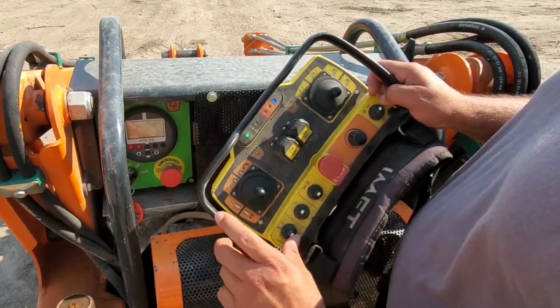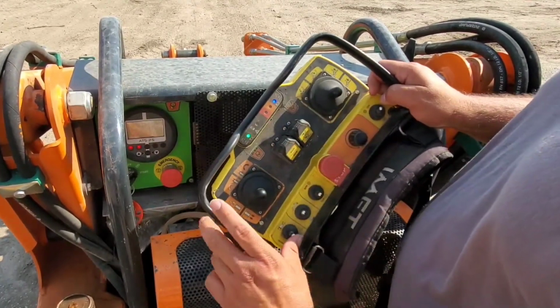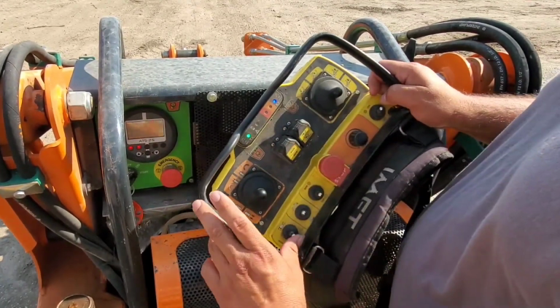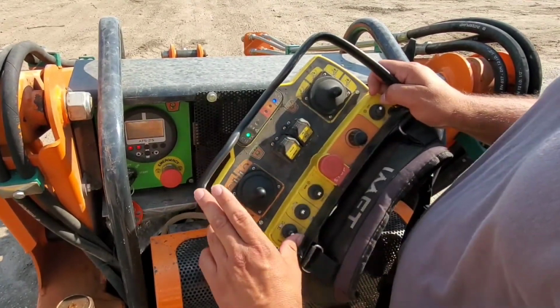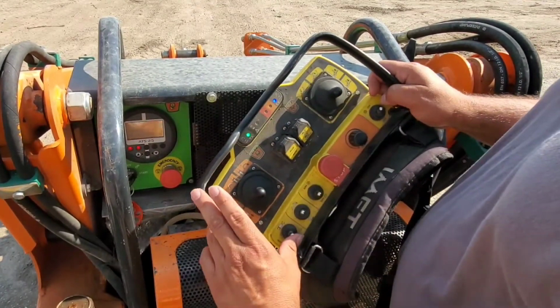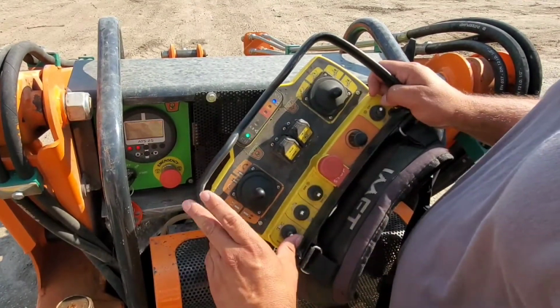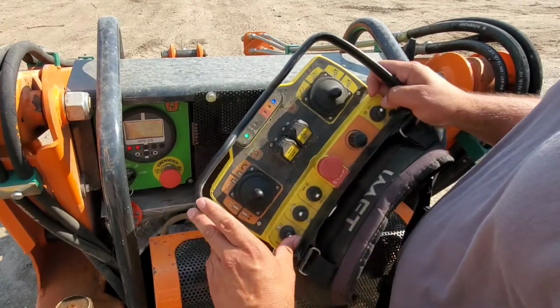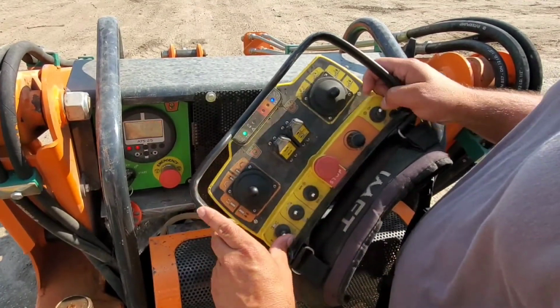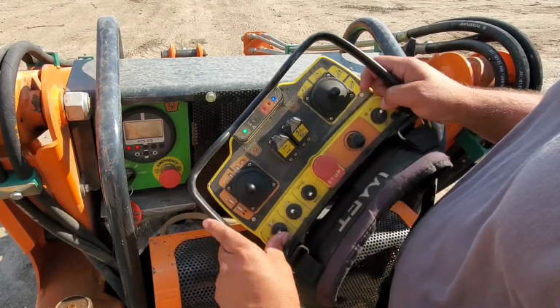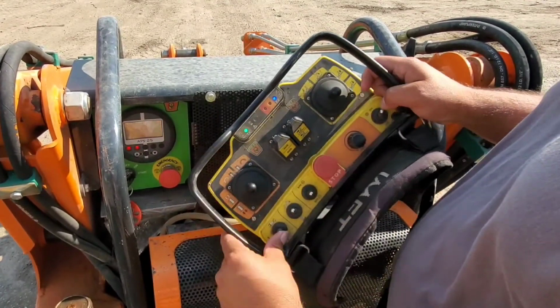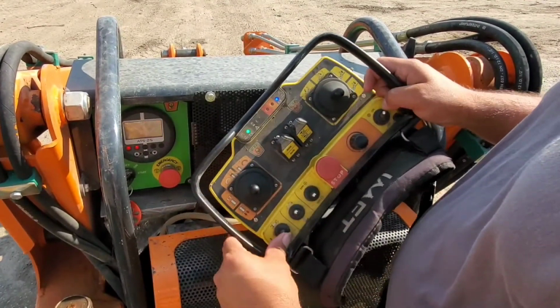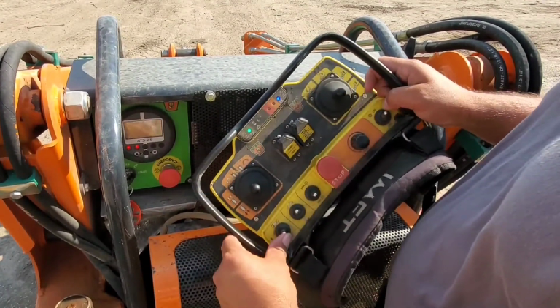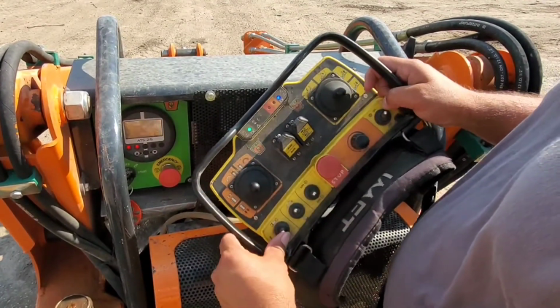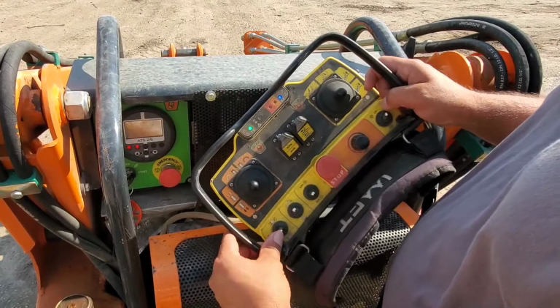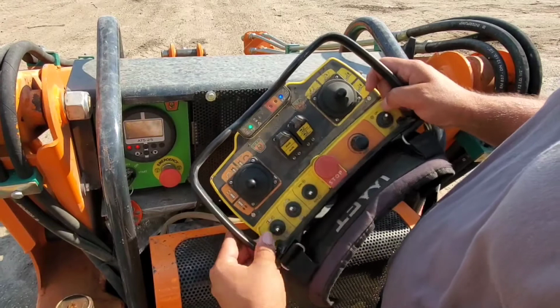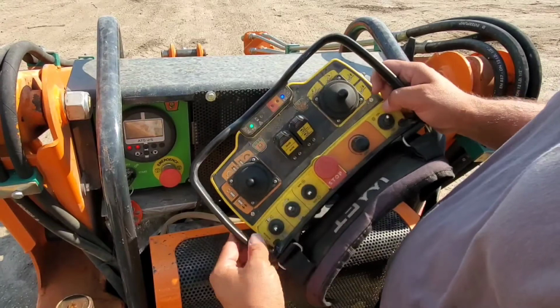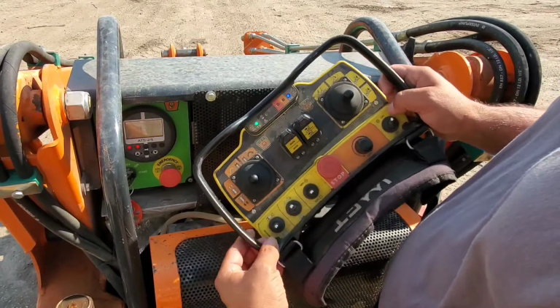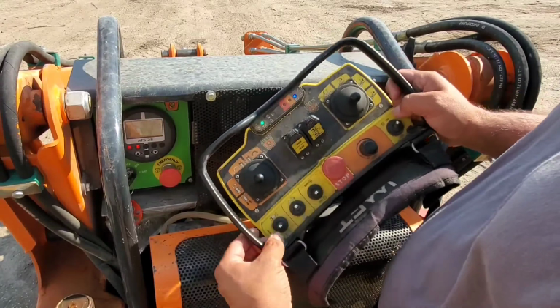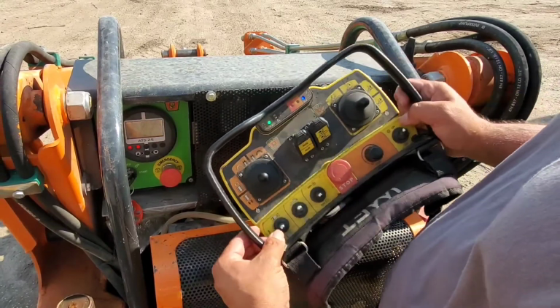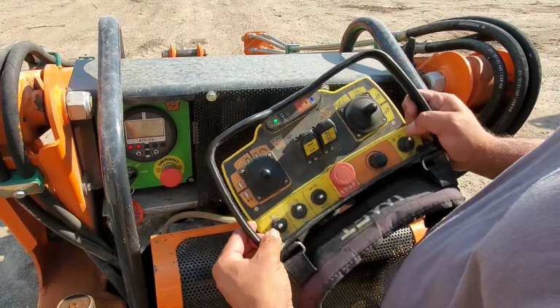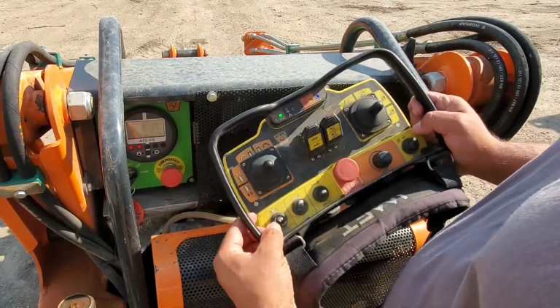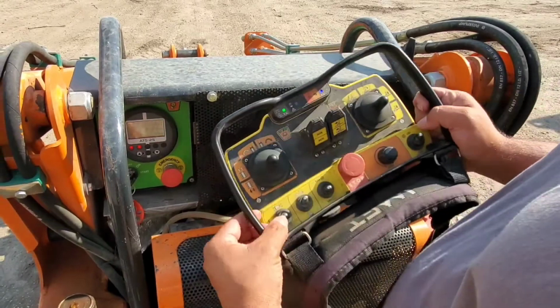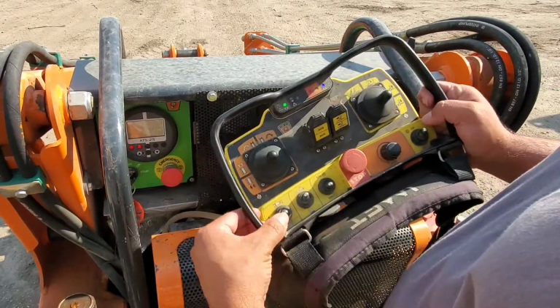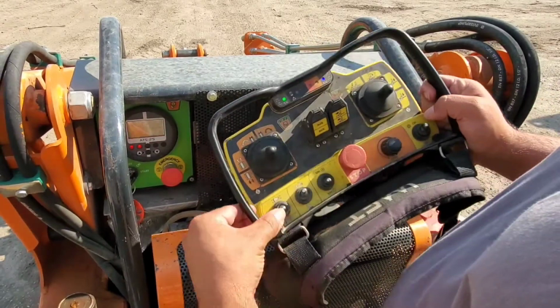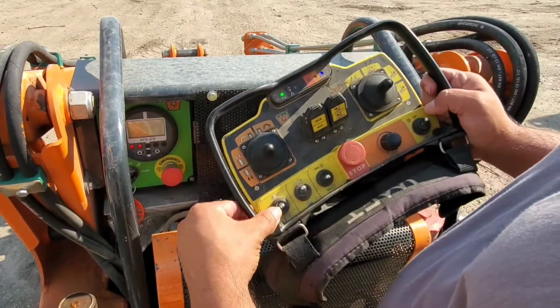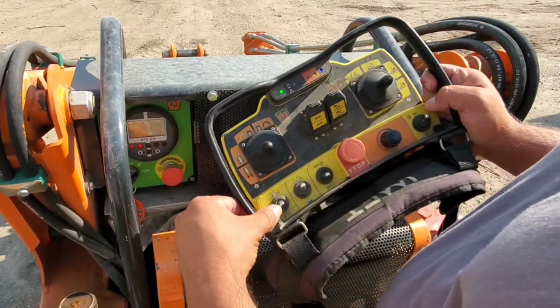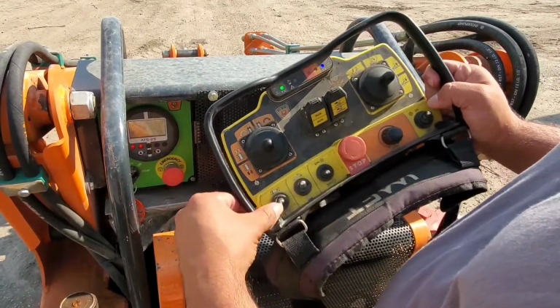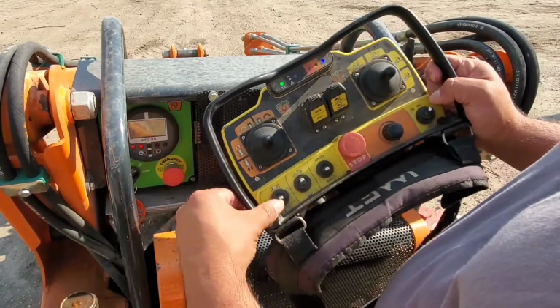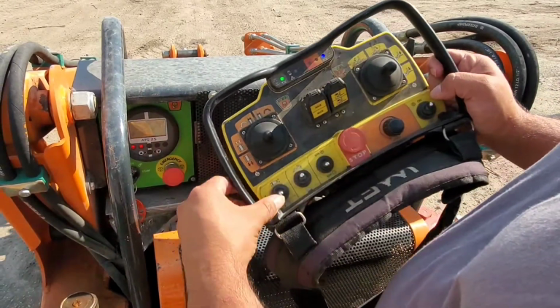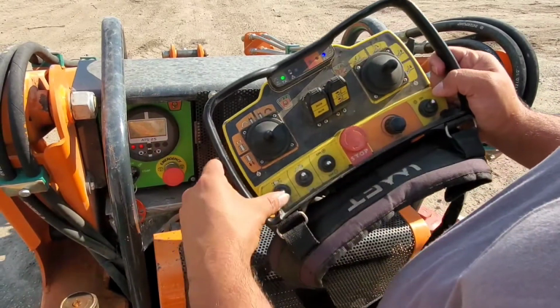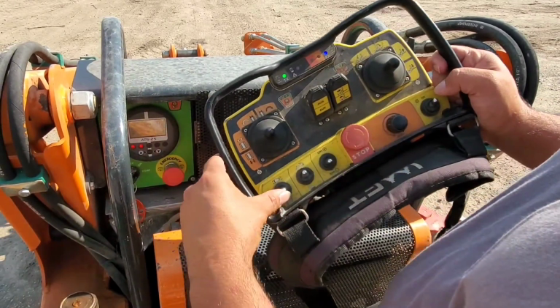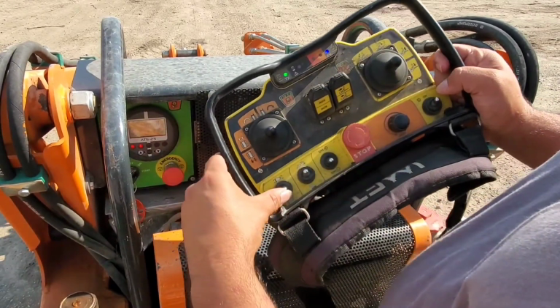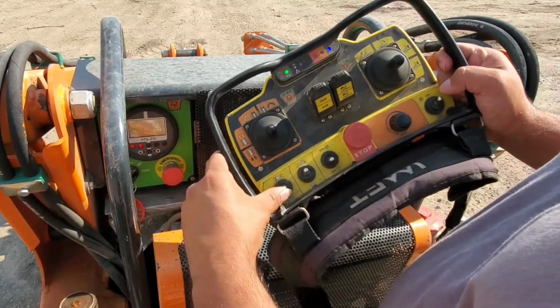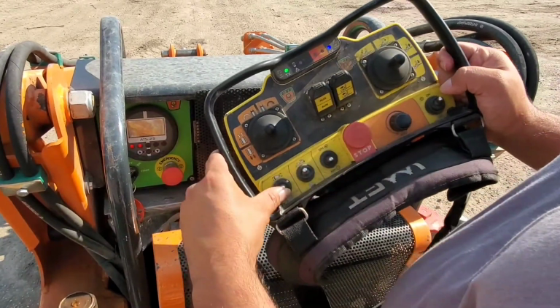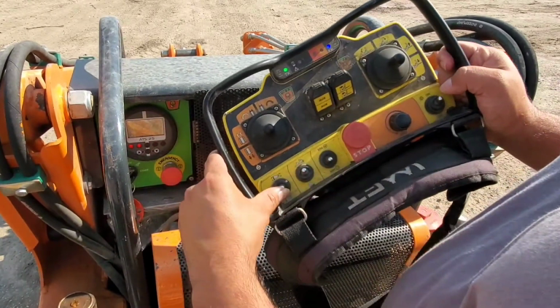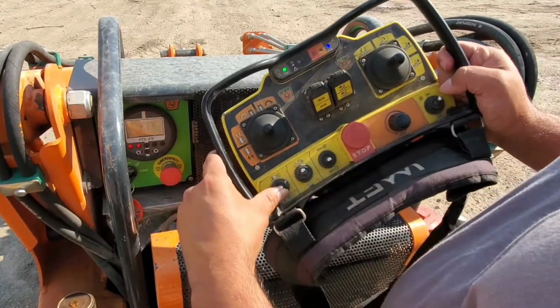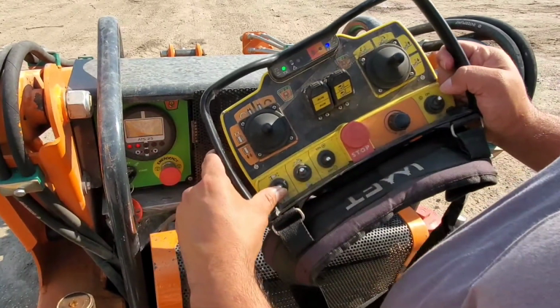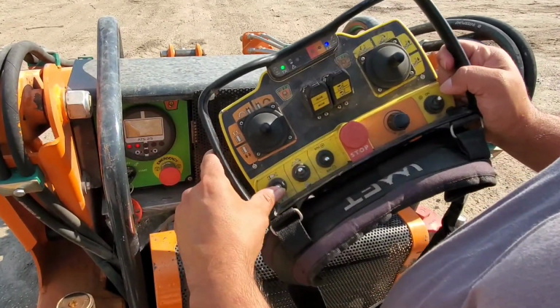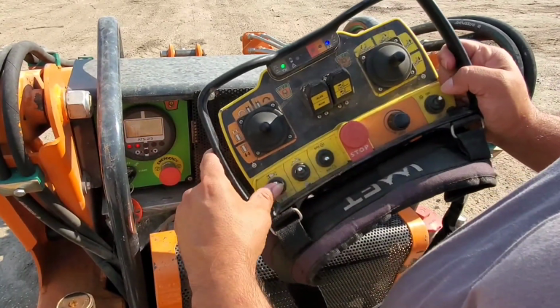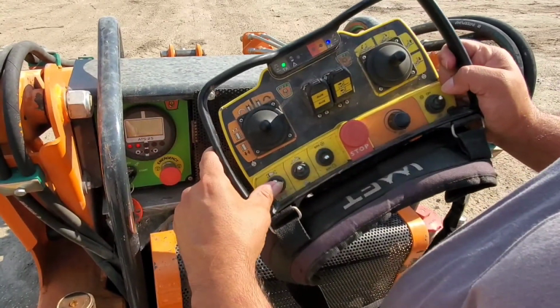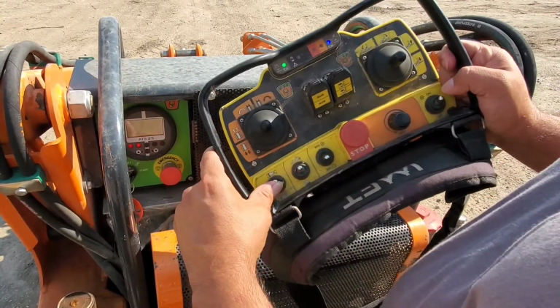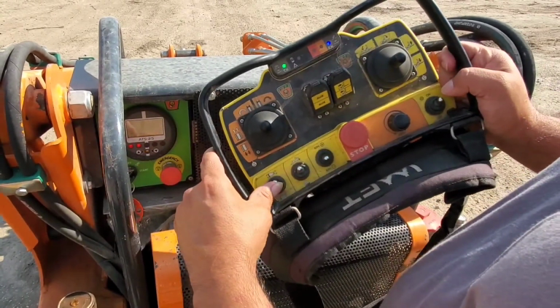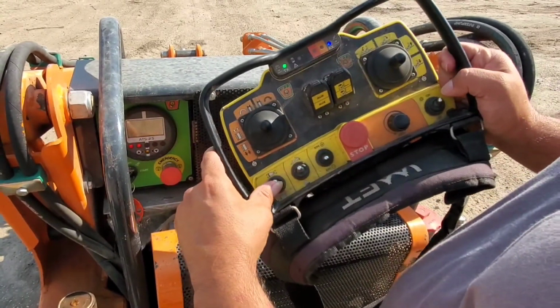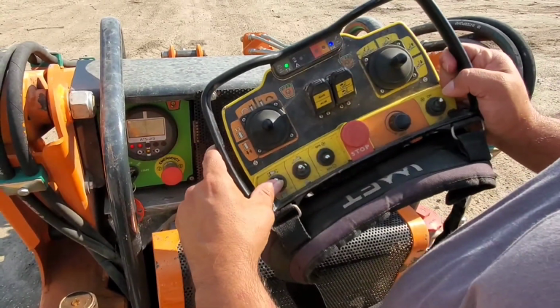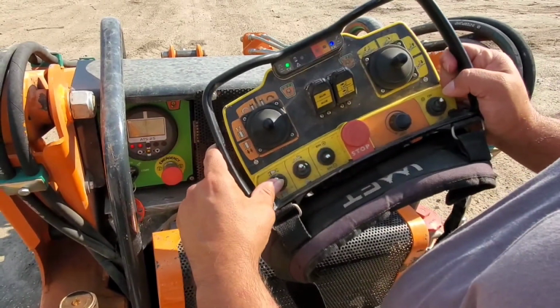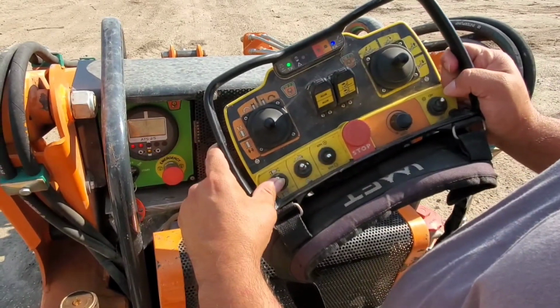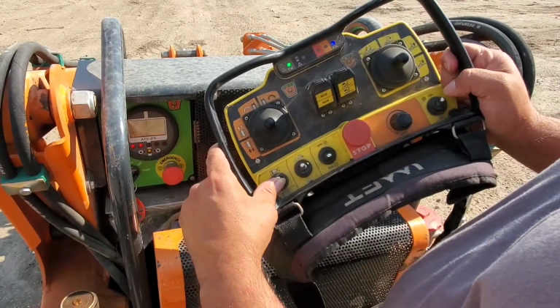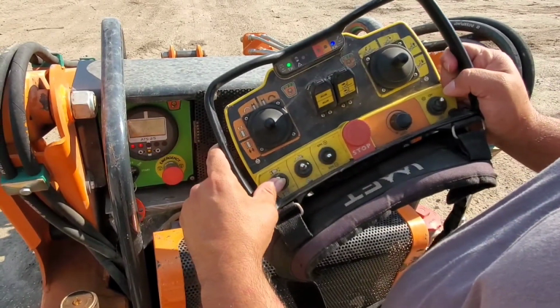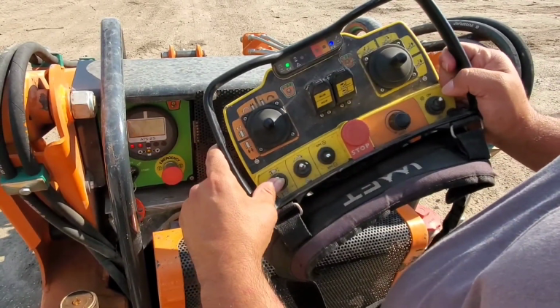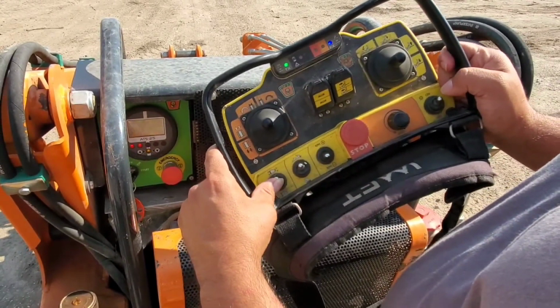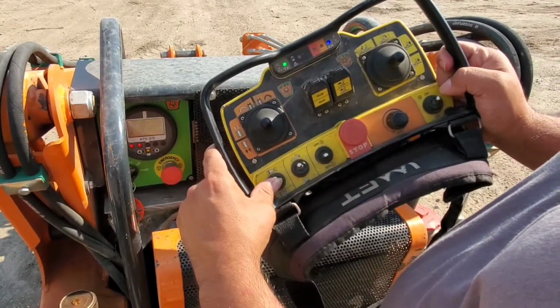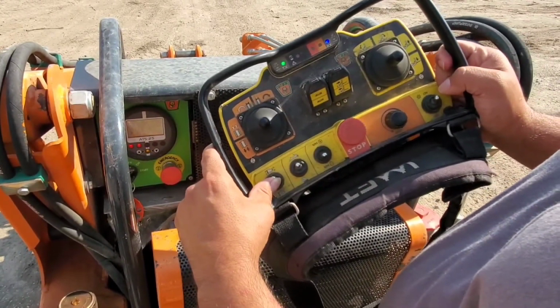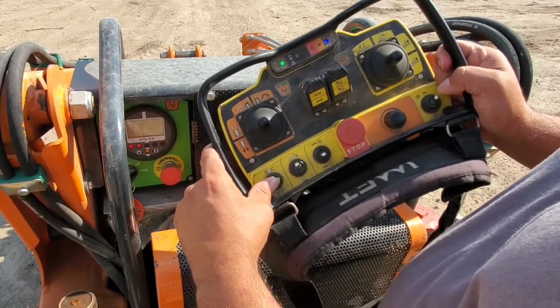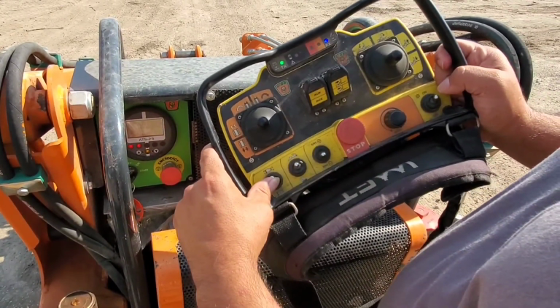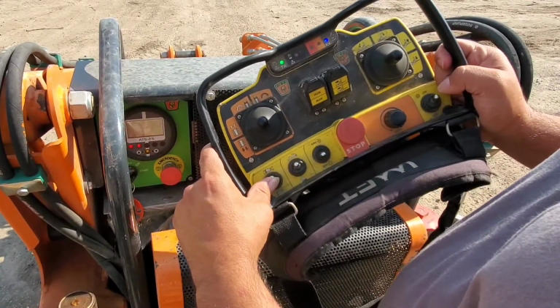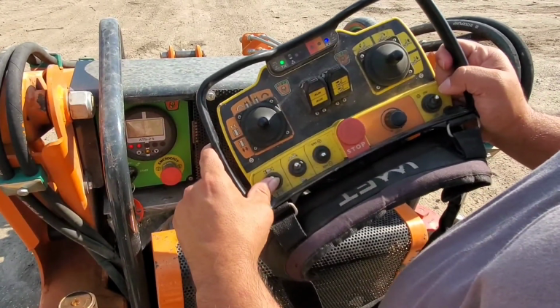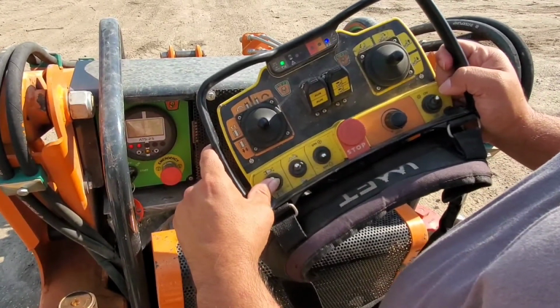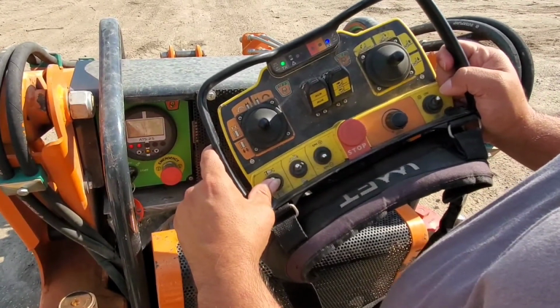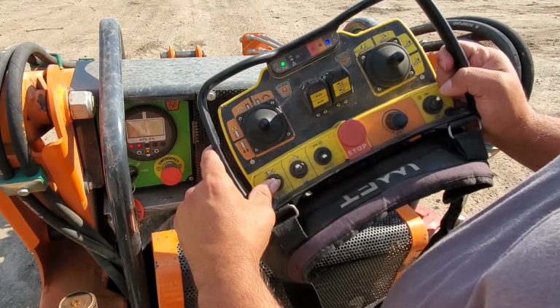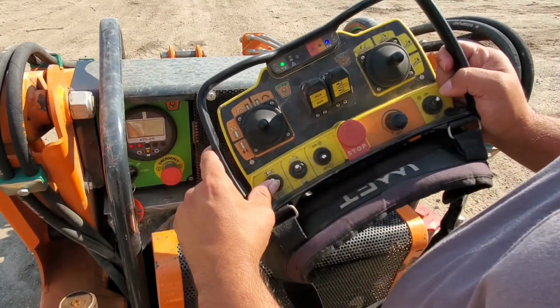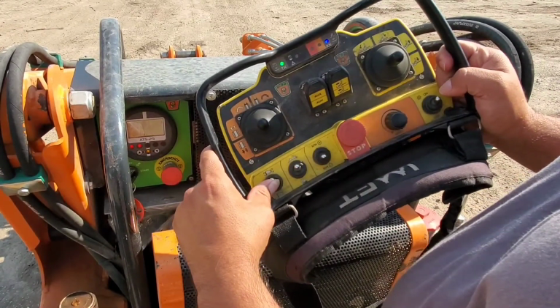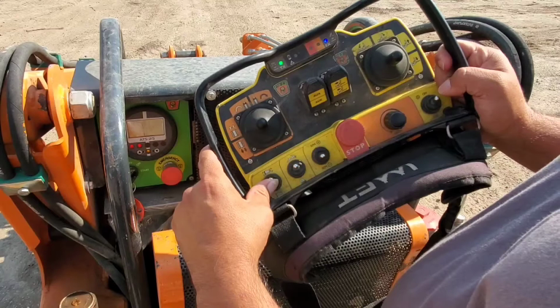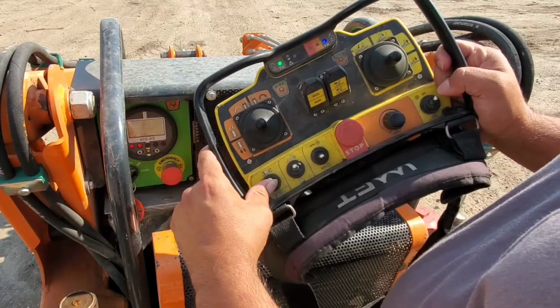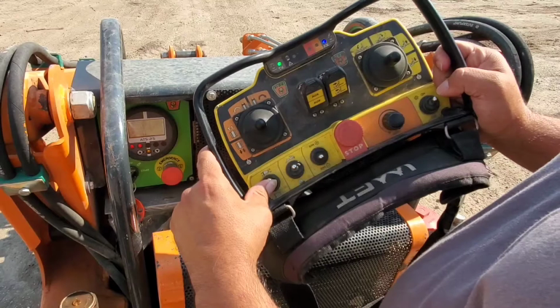You are now ready to turn on the machine. Hold the start button until it turns on.